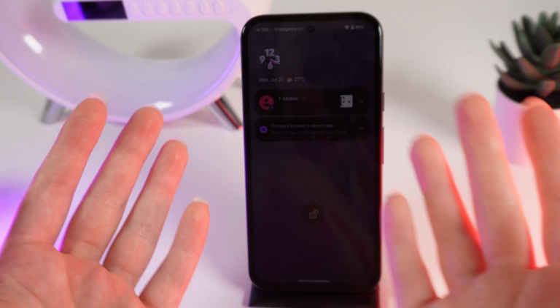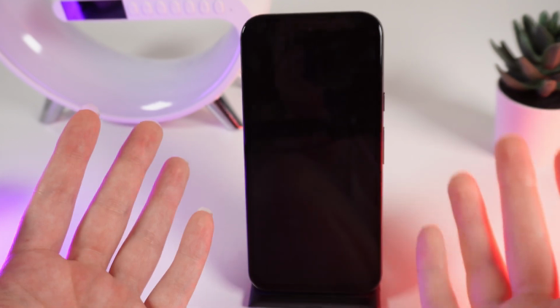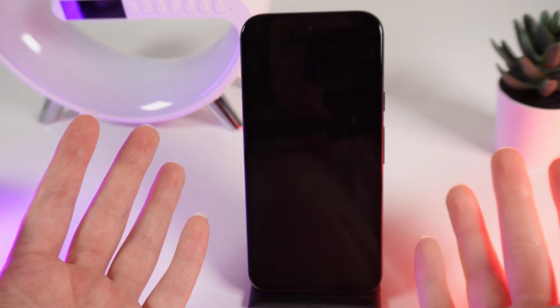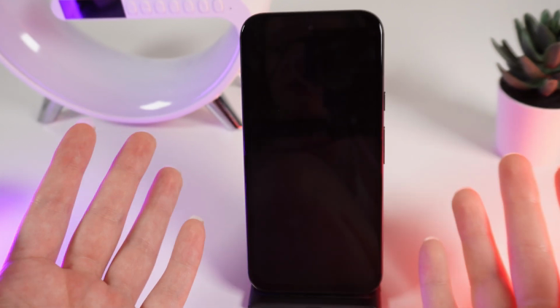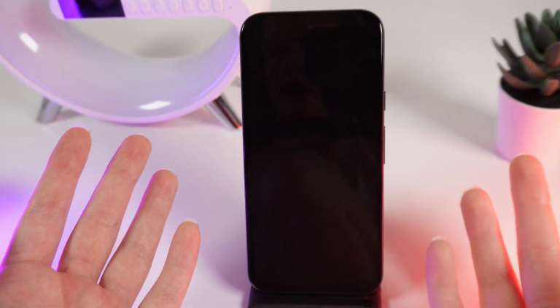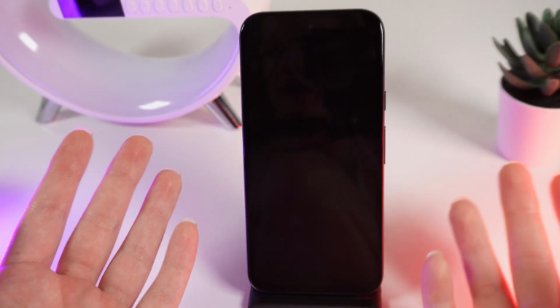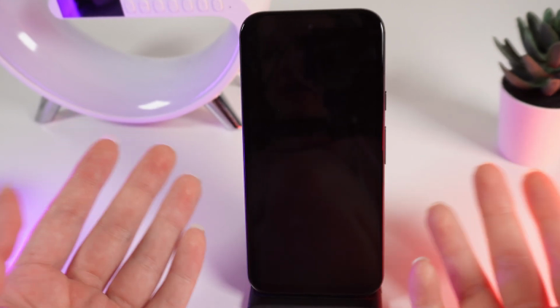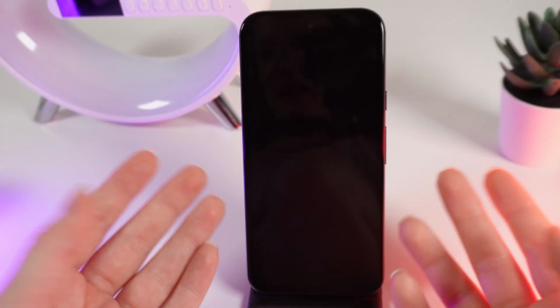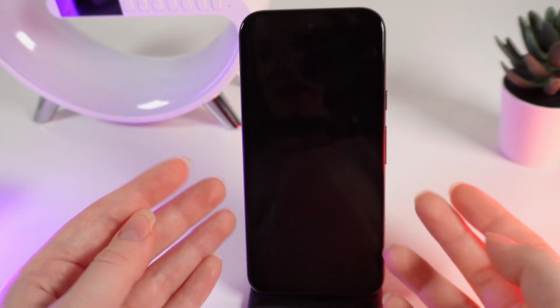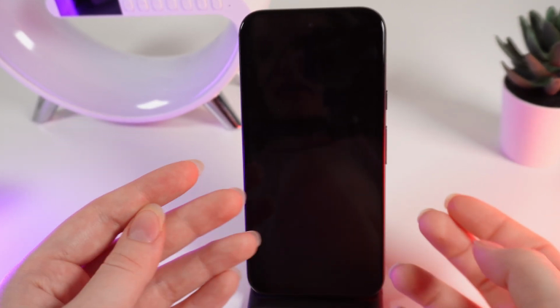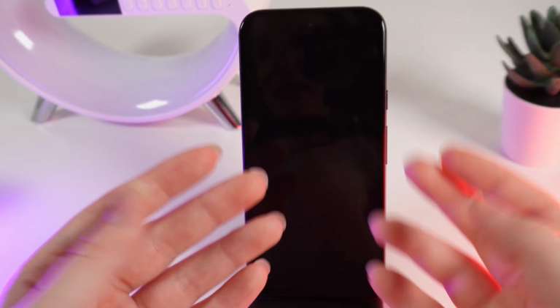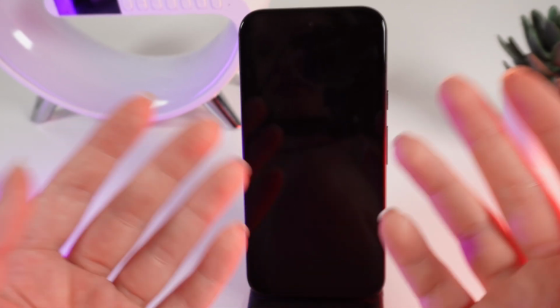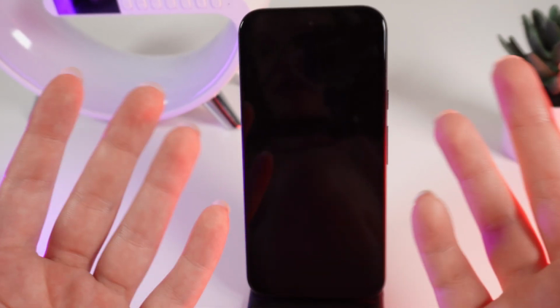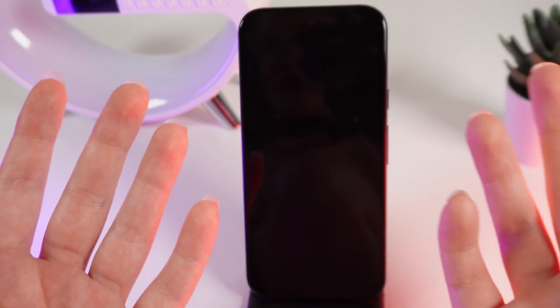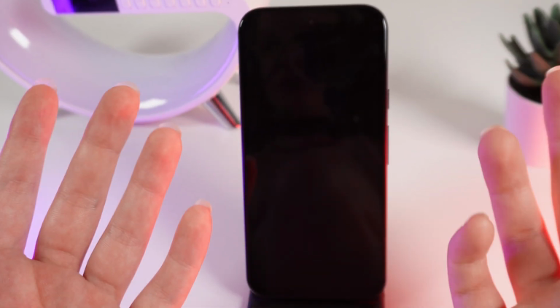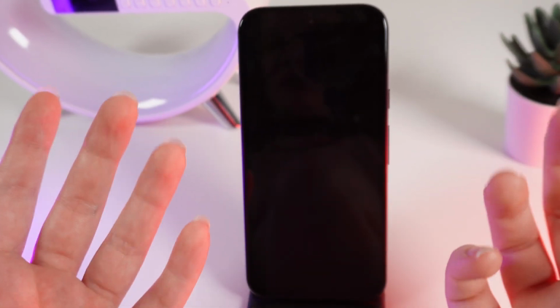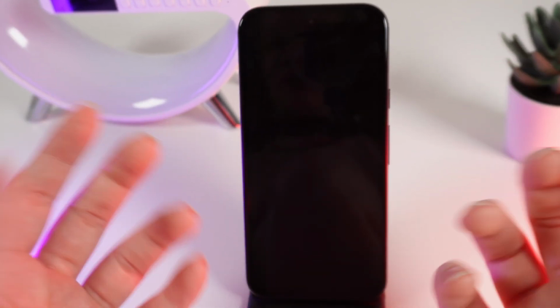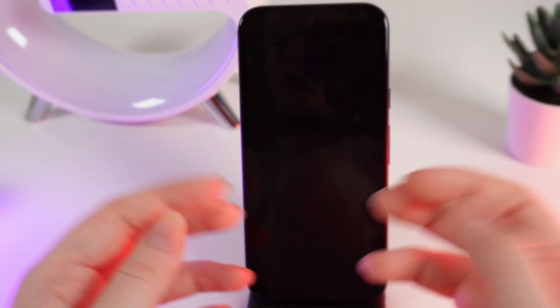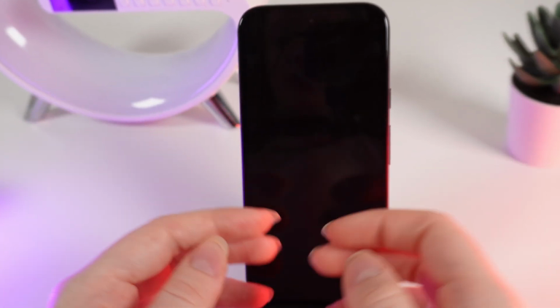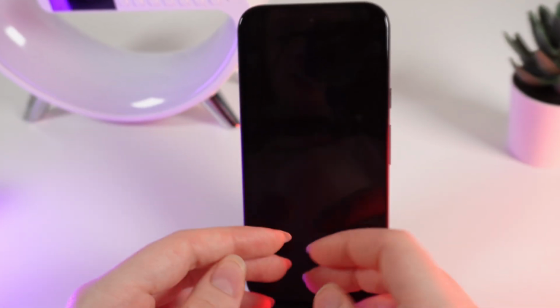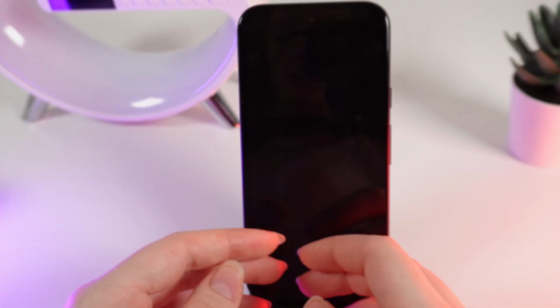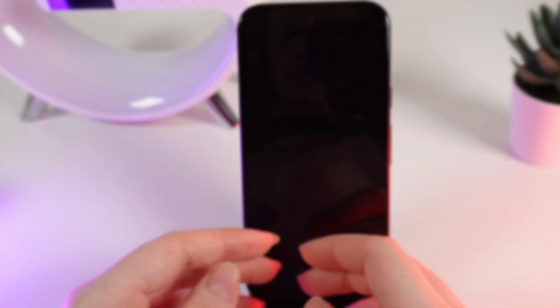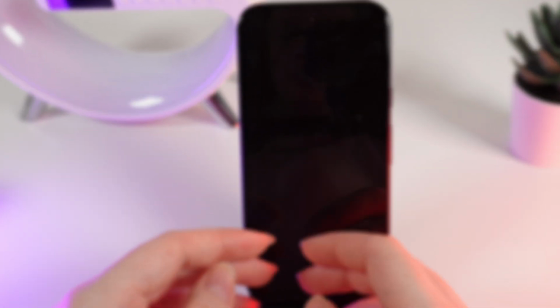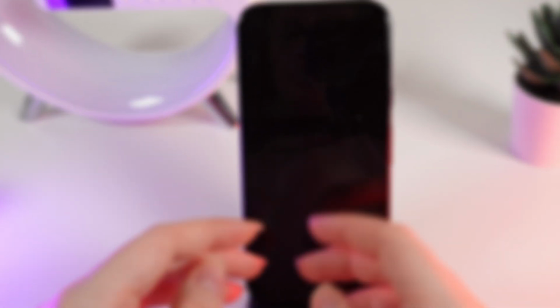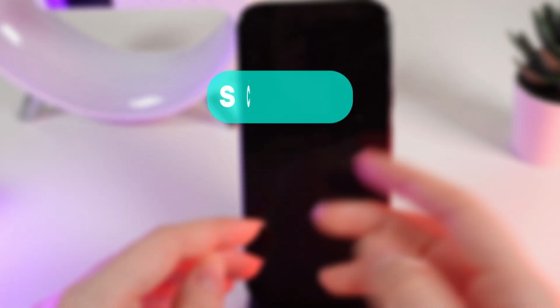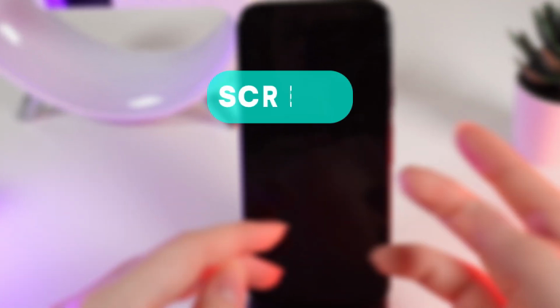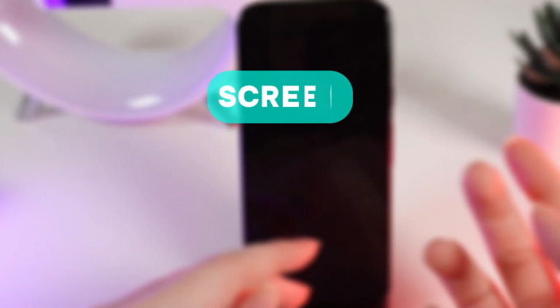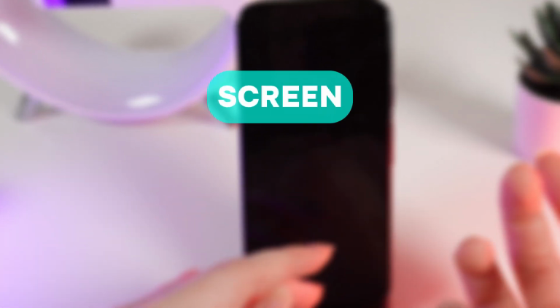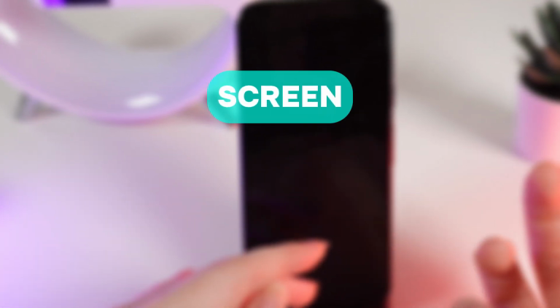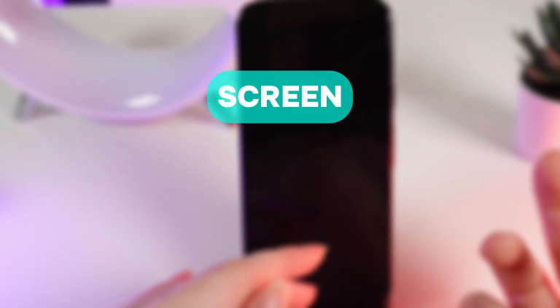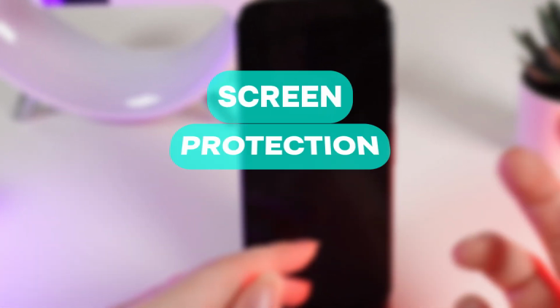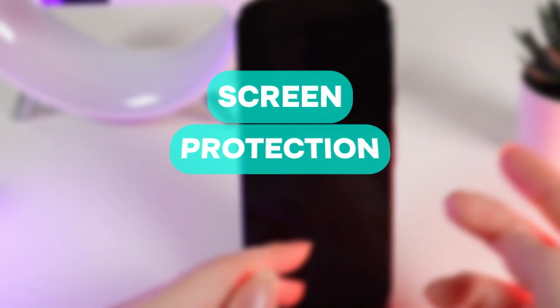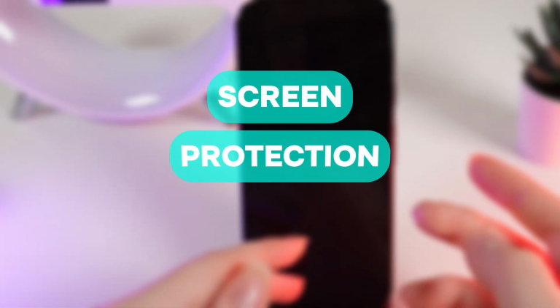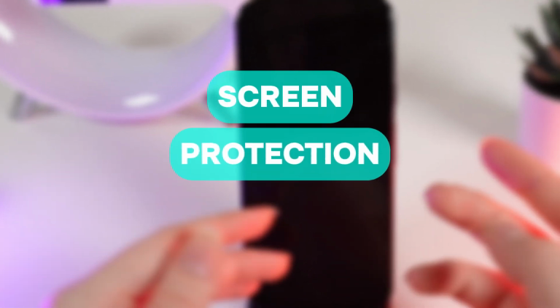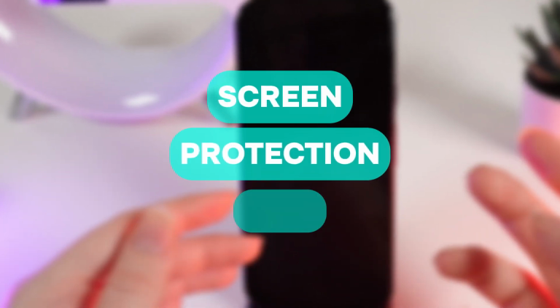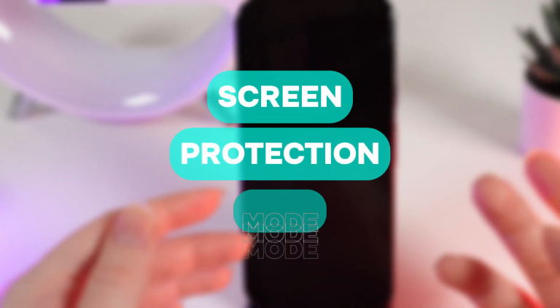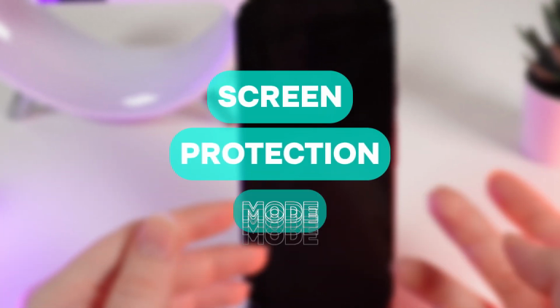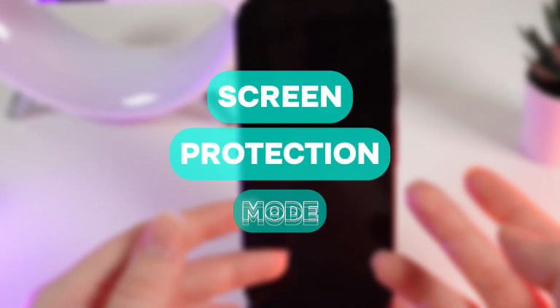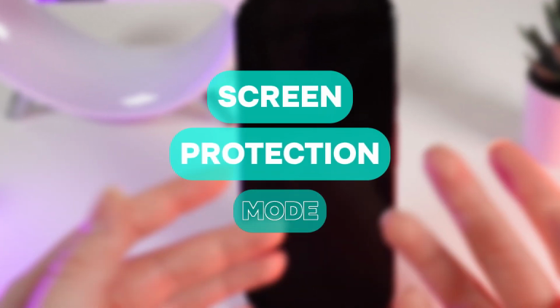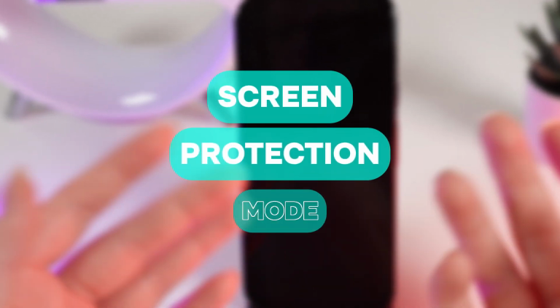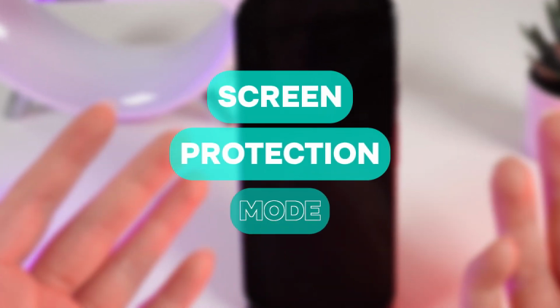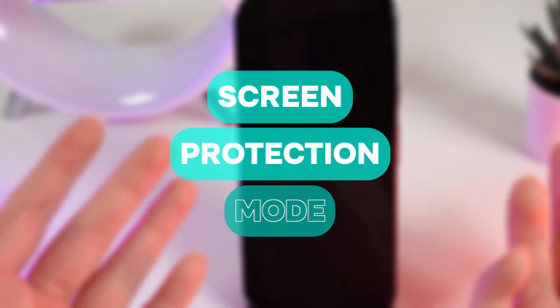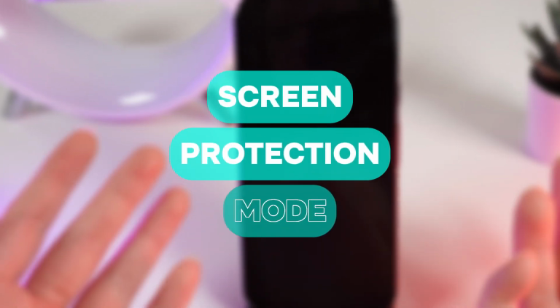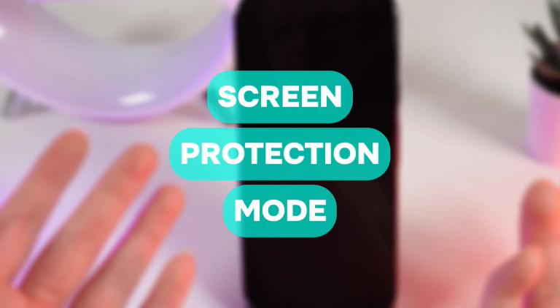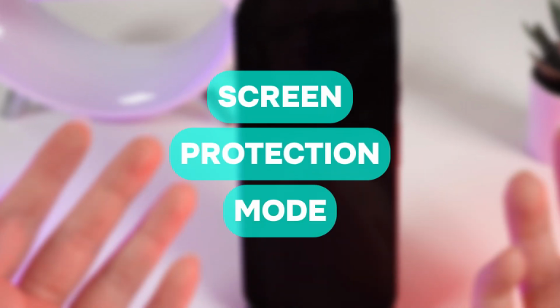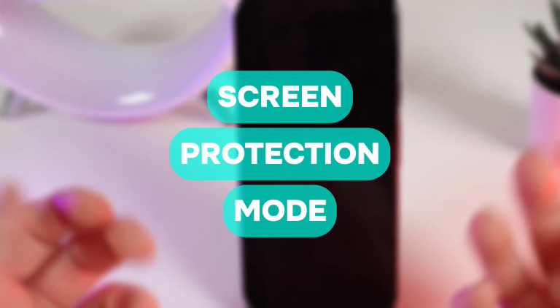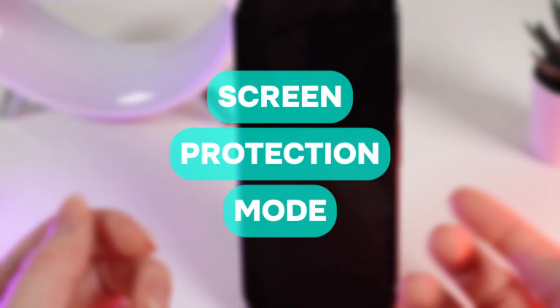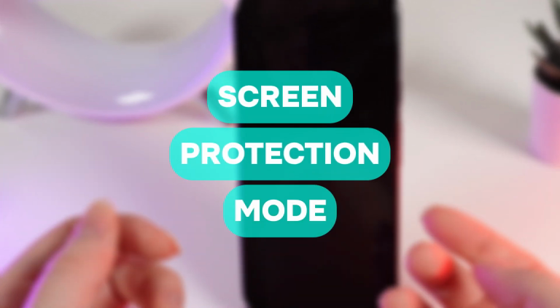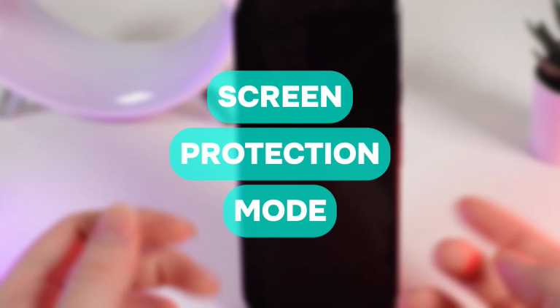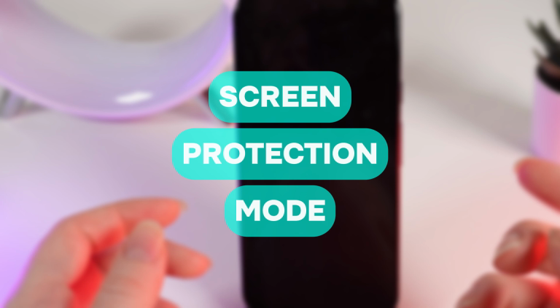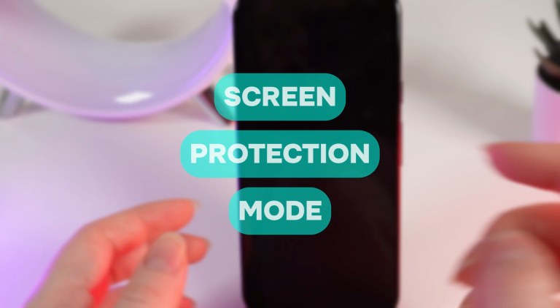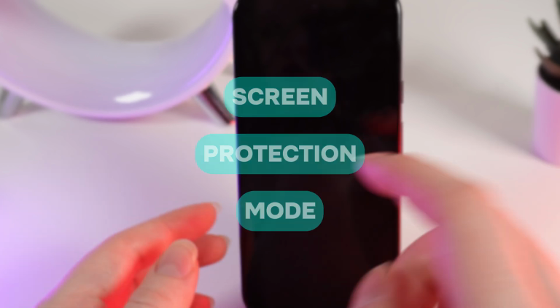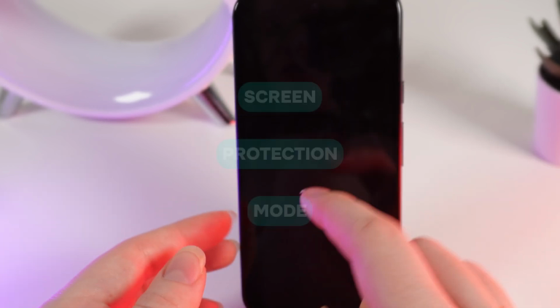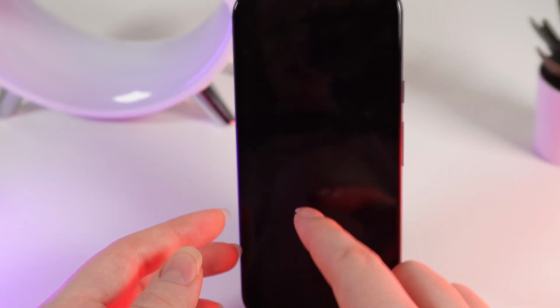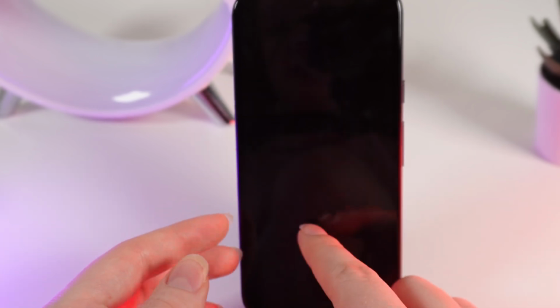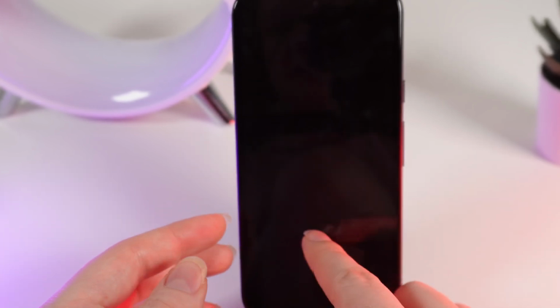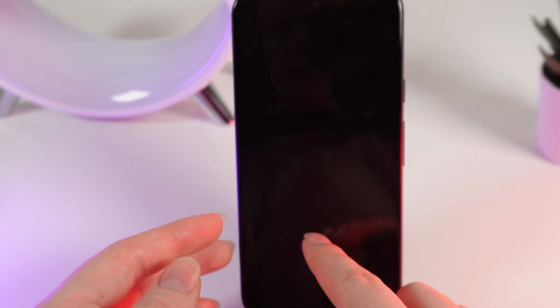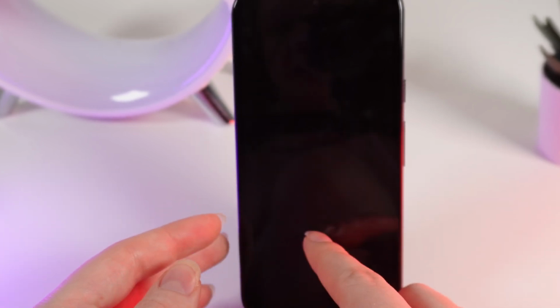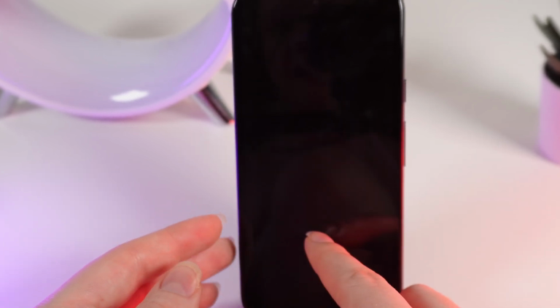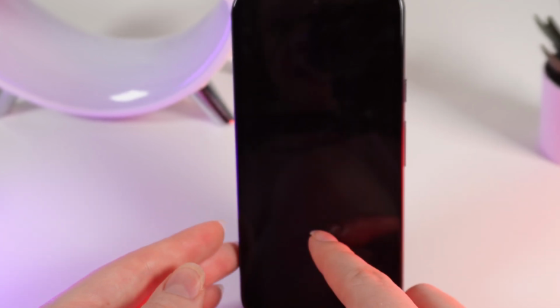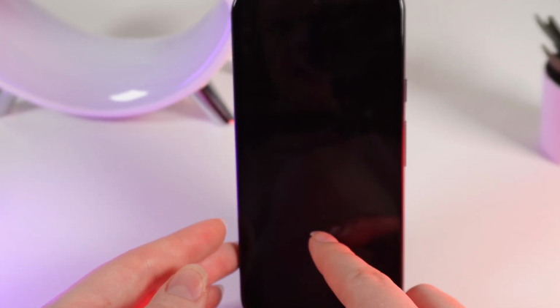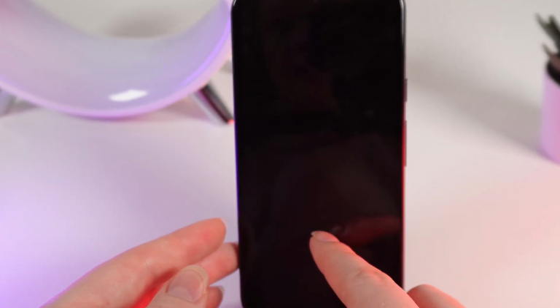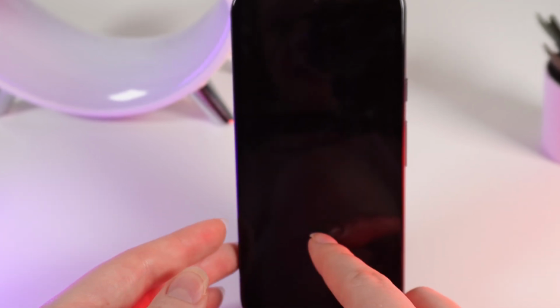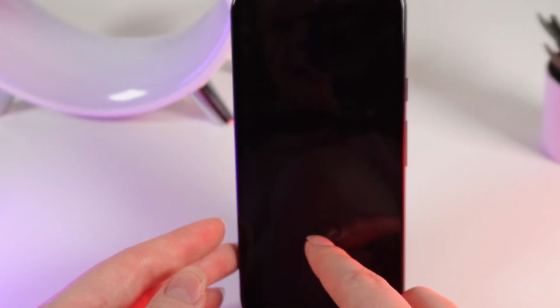Hello guys, and in today's video I will show you how to enable or disable screen protector mode on your Google Pixel 8a.